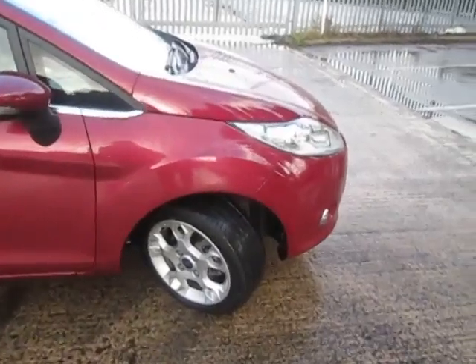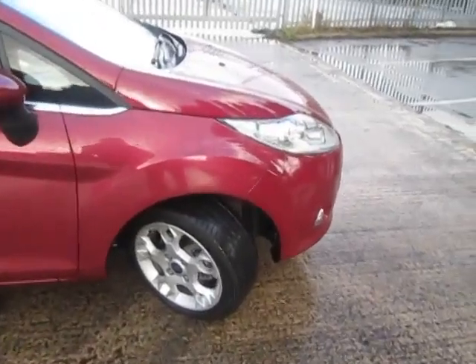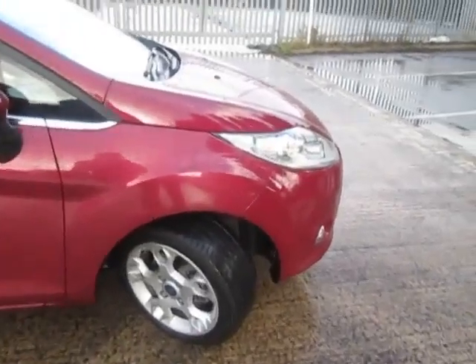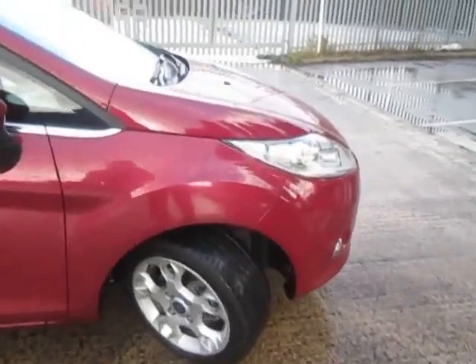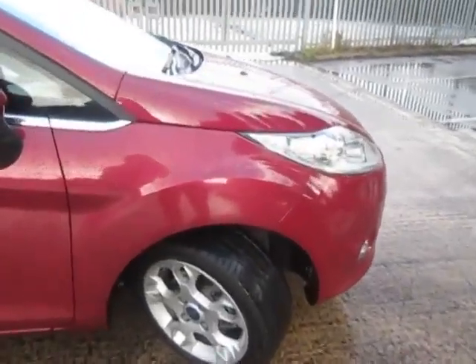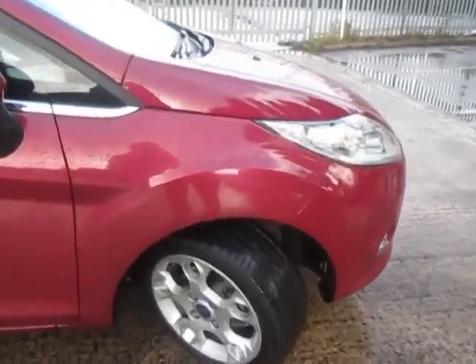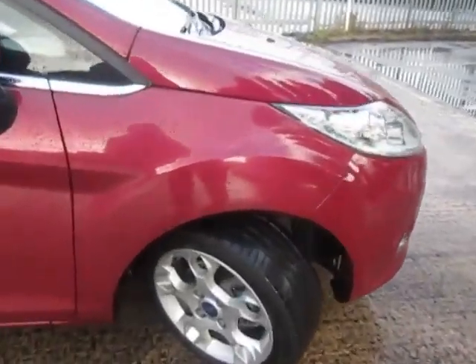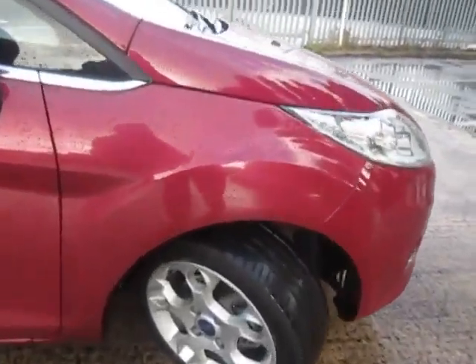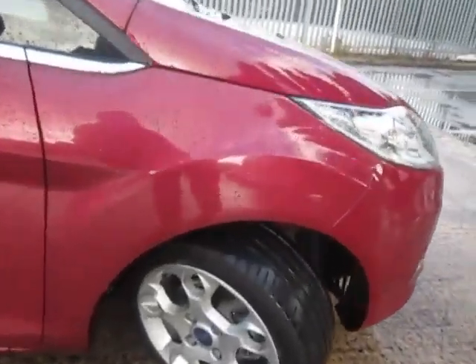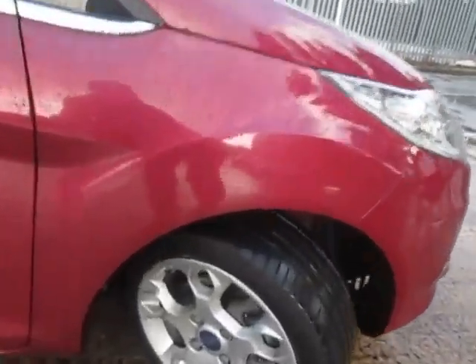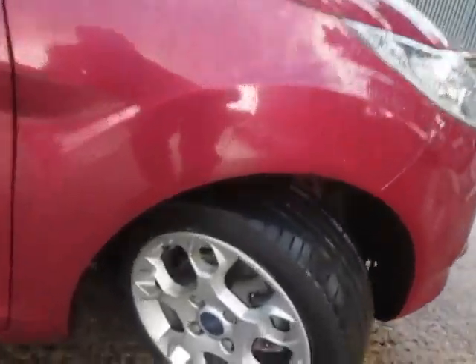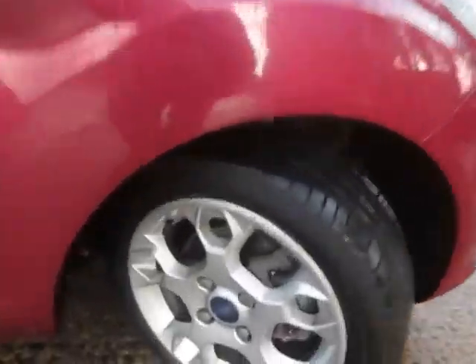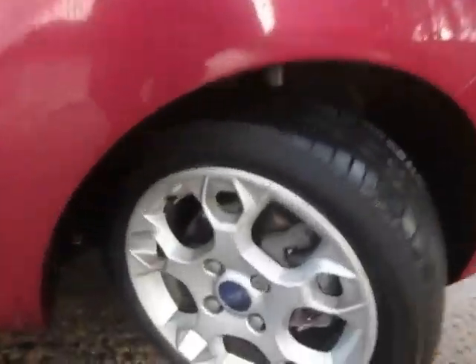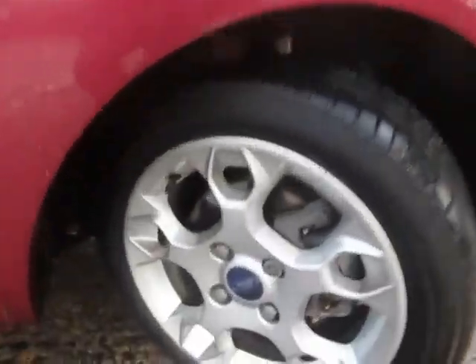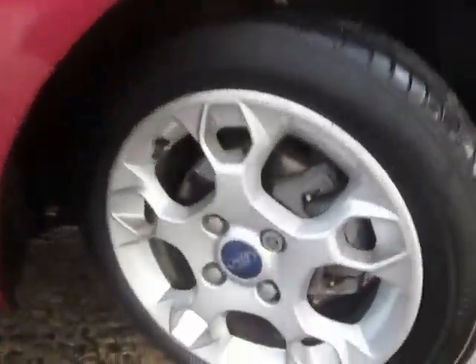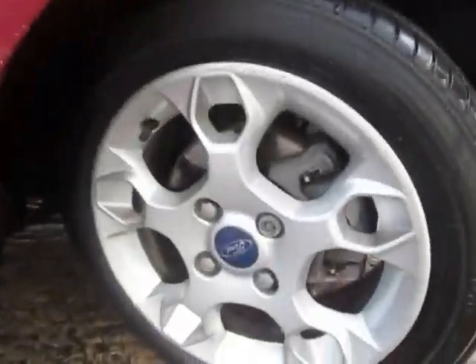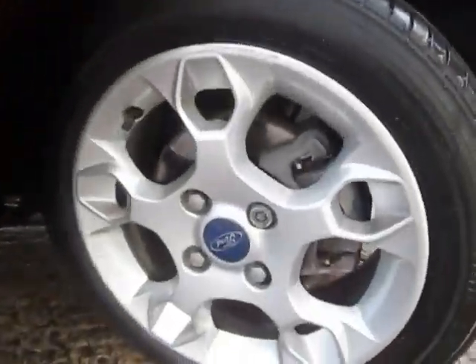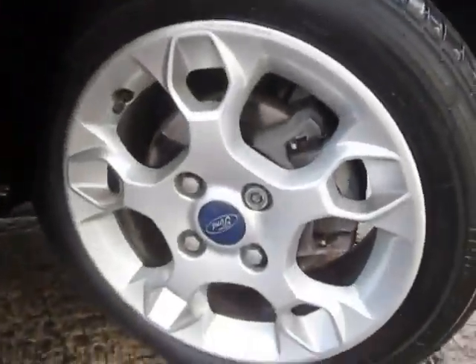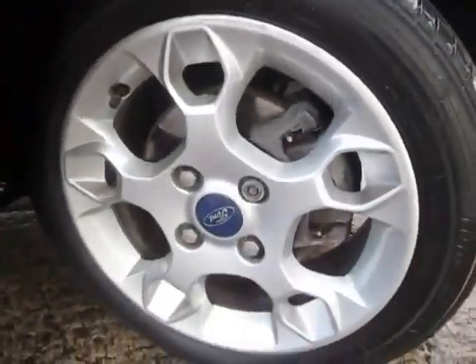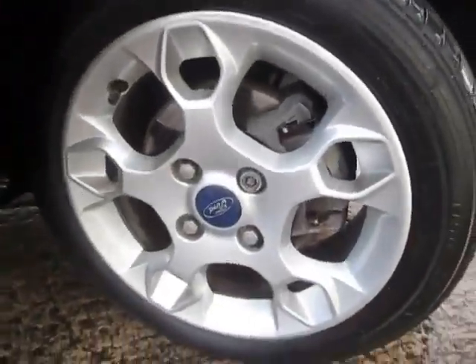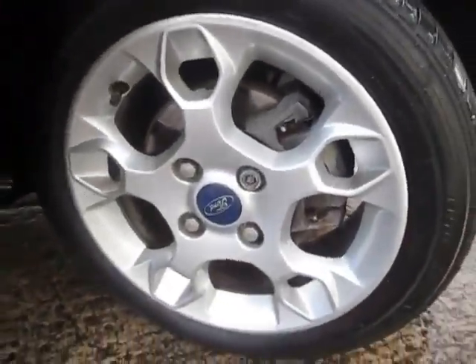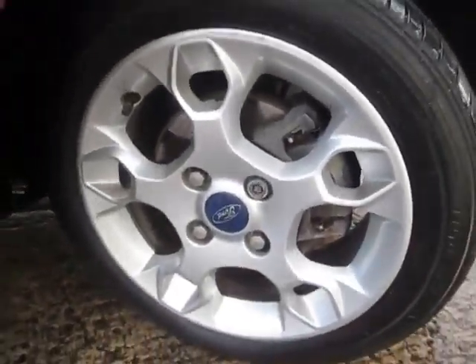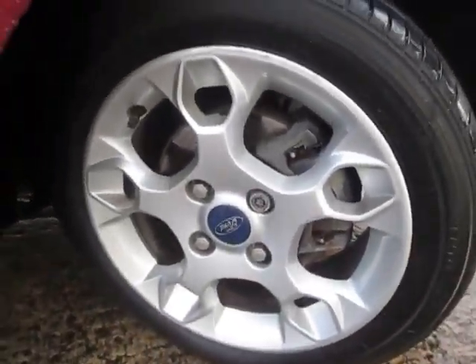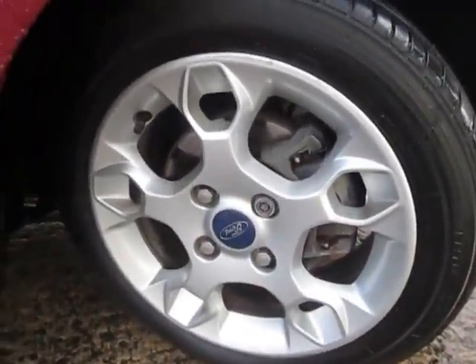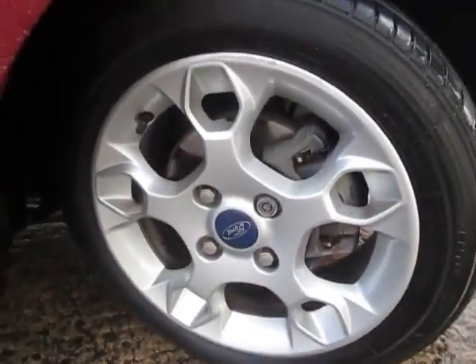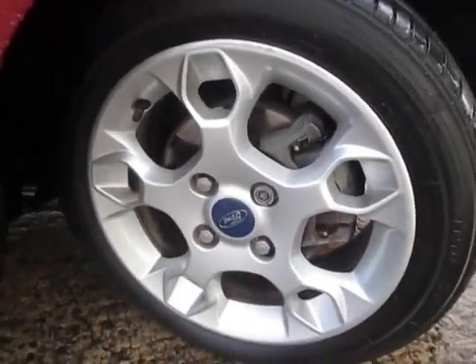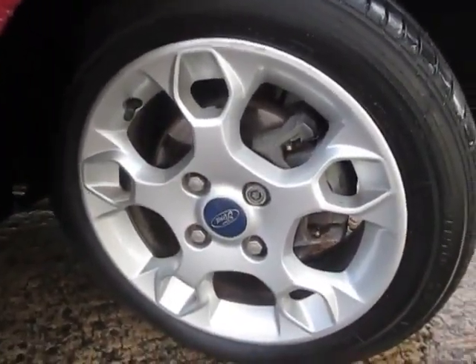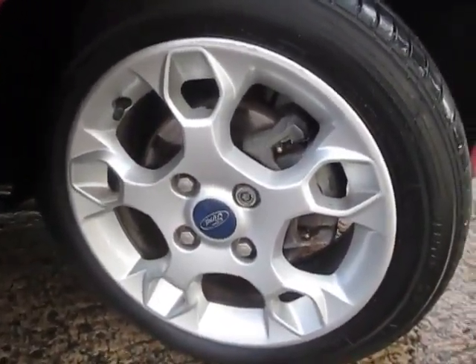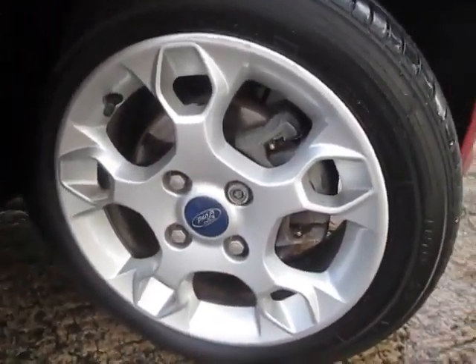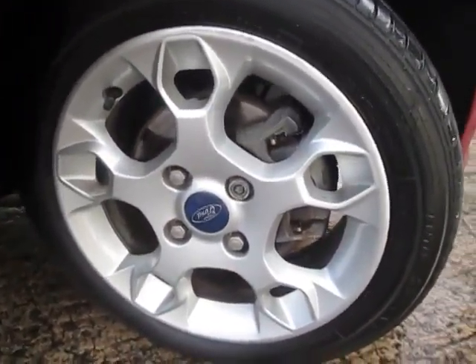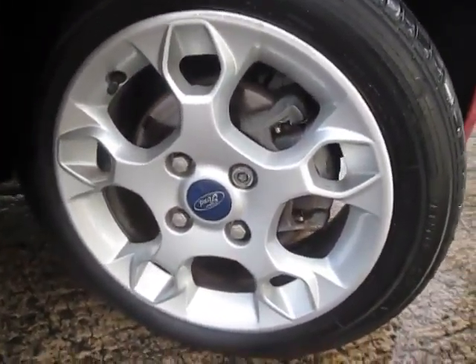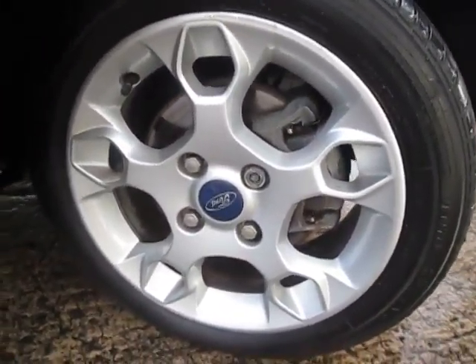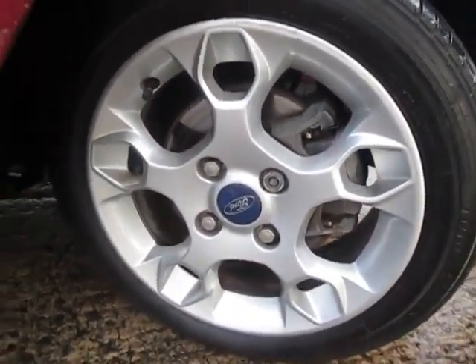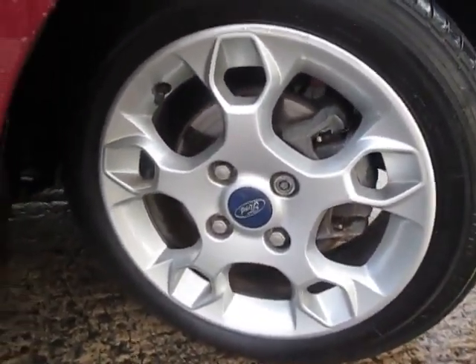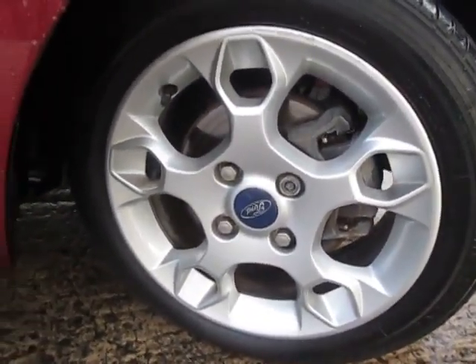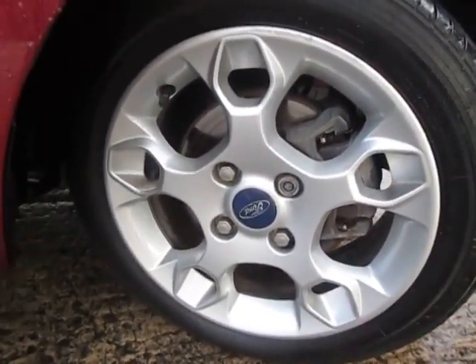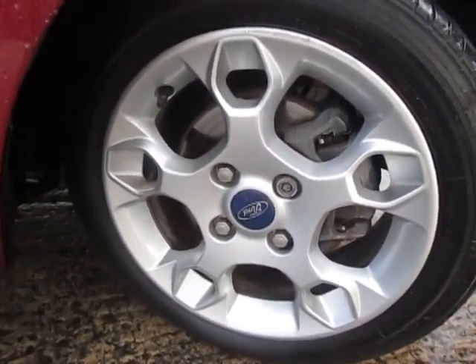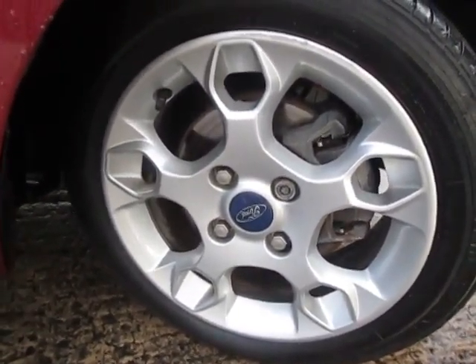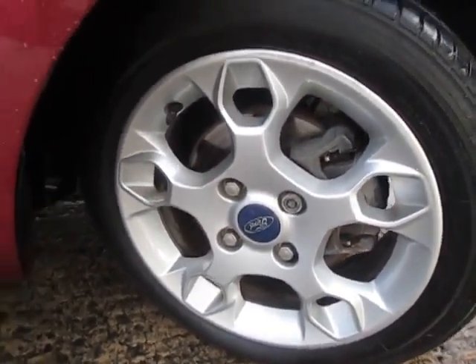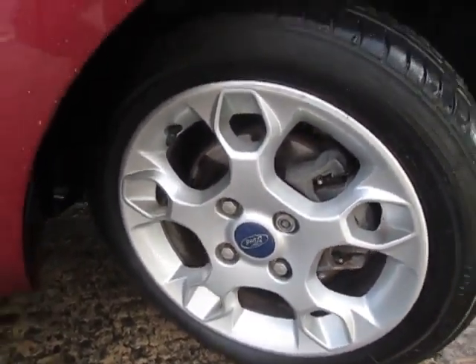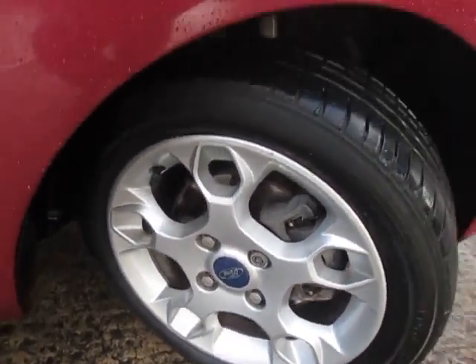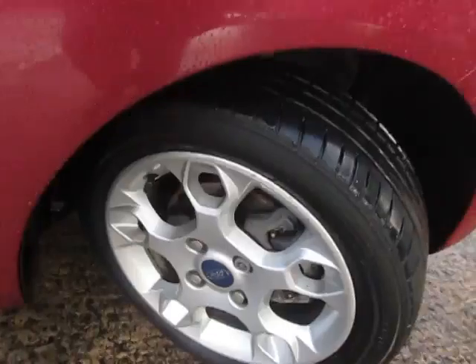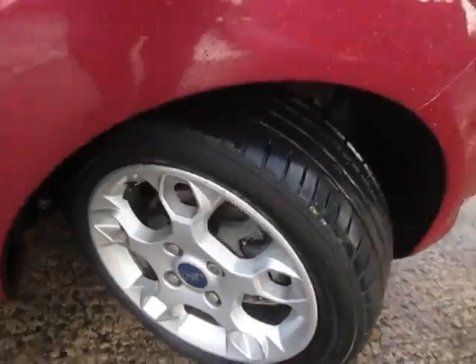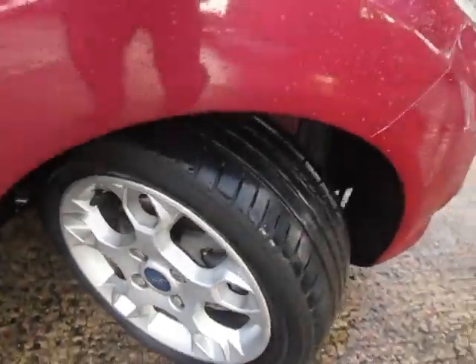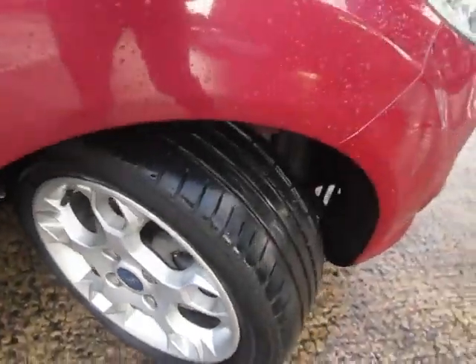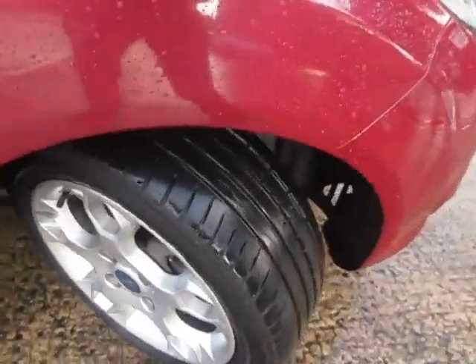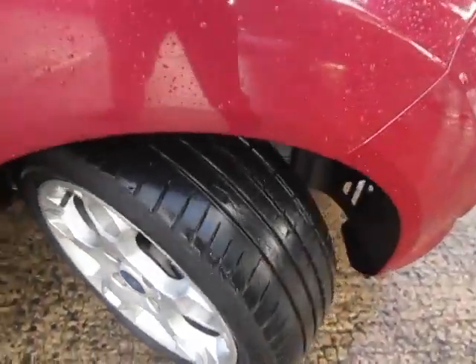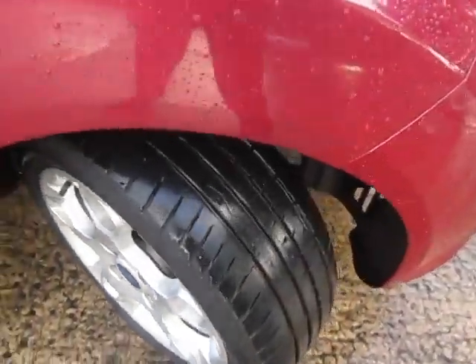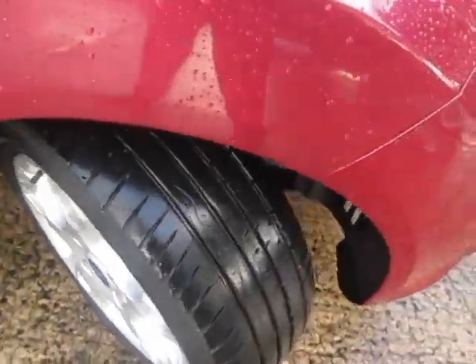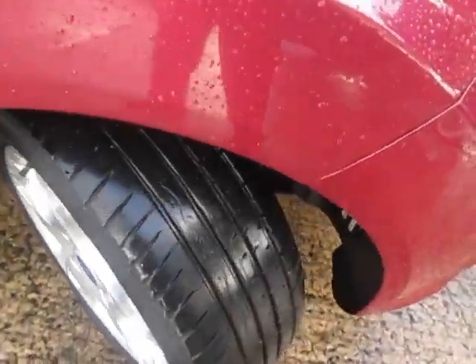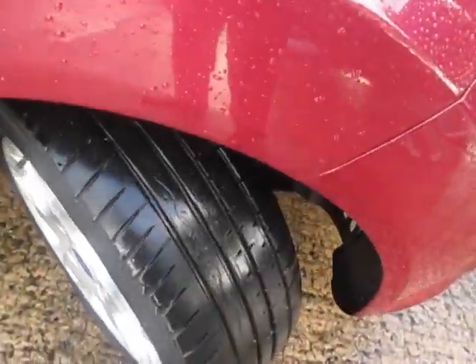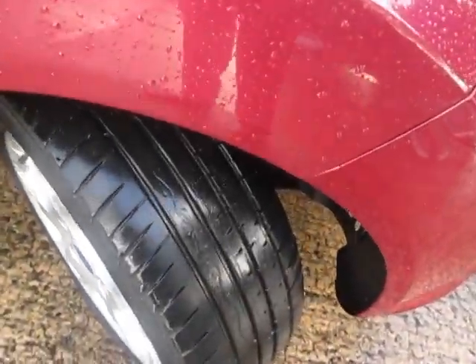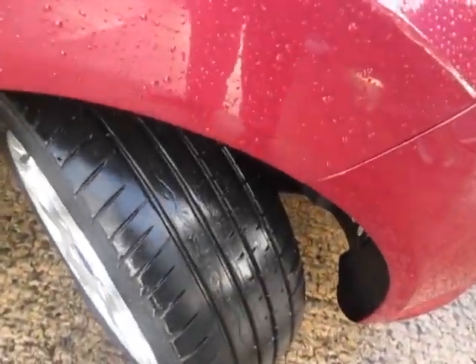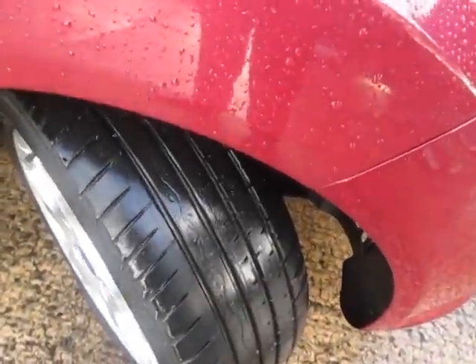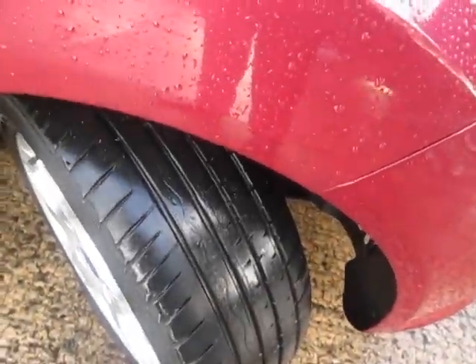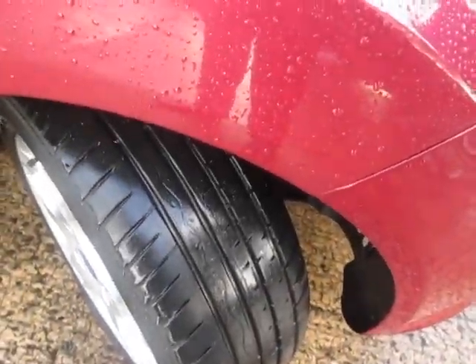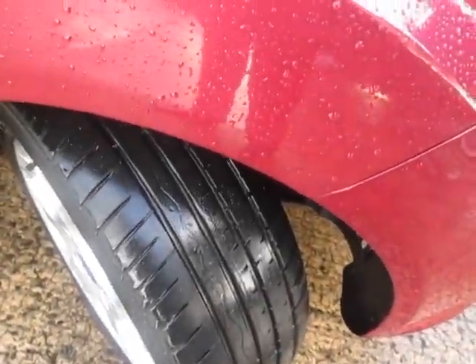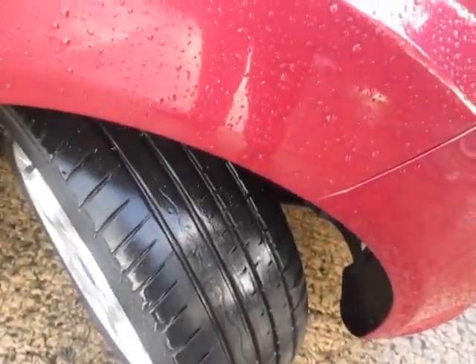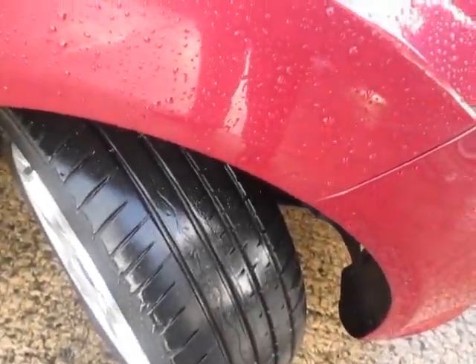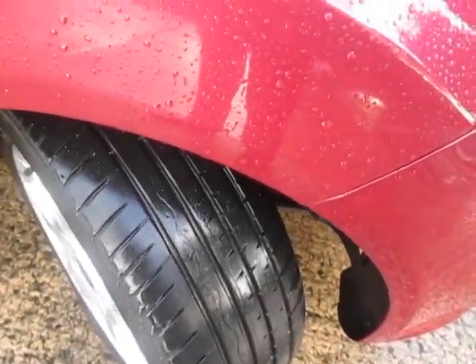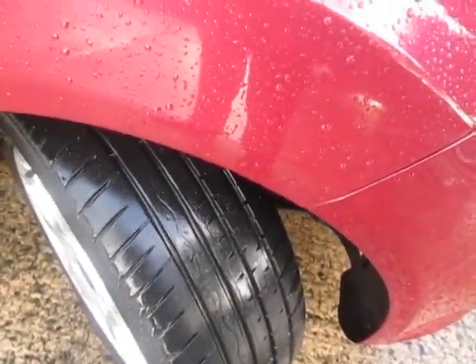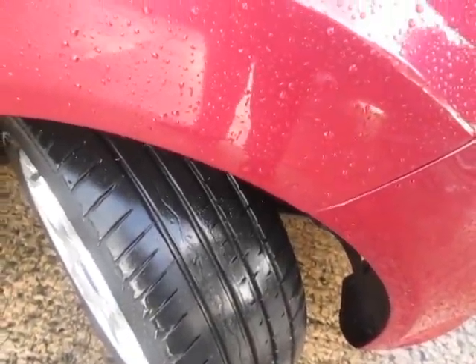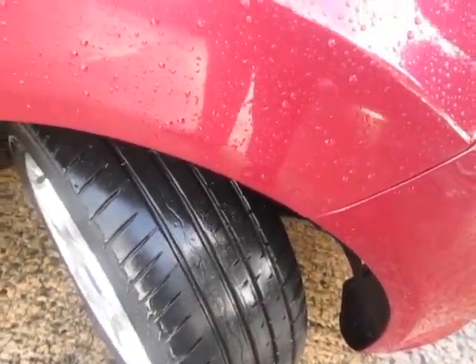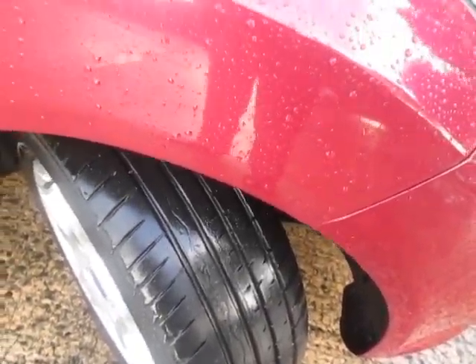I'll just give a zoom in of the alloy wheel at the front — it's a 15-inch alloy. Absolute loads of tread there.